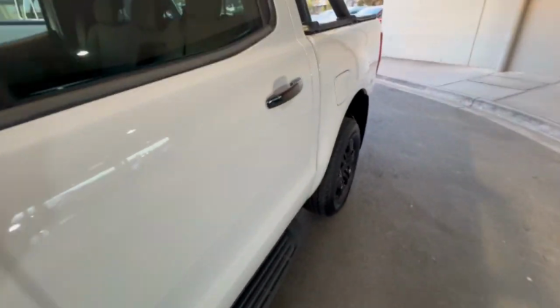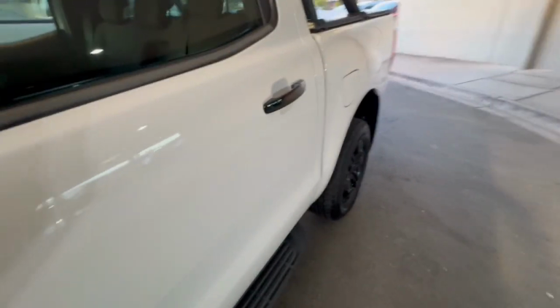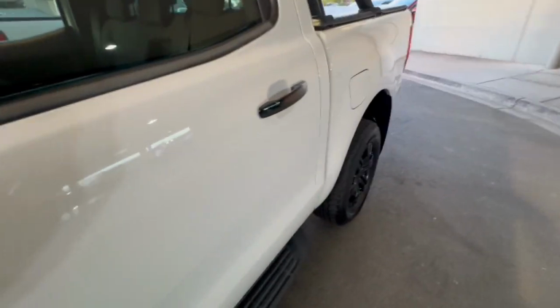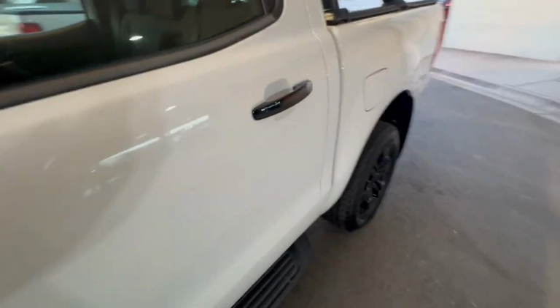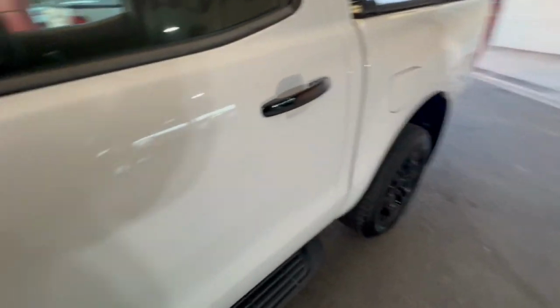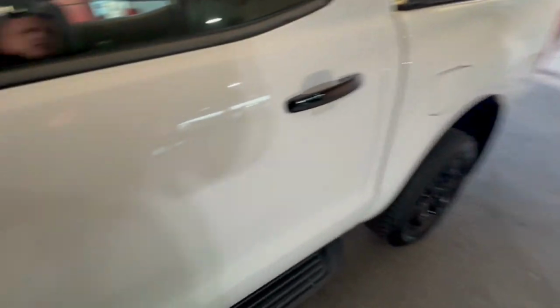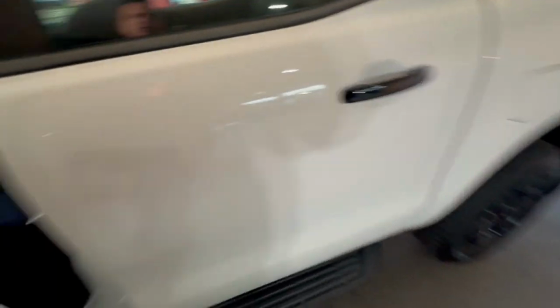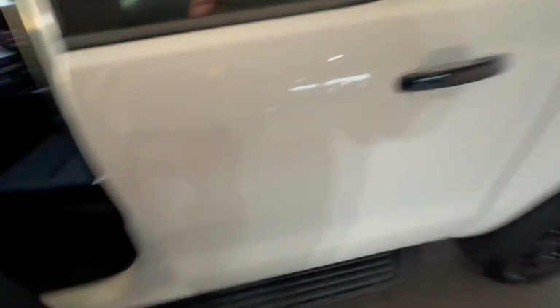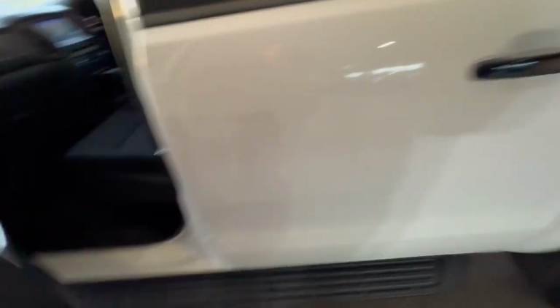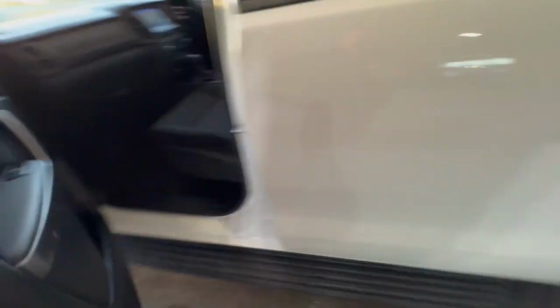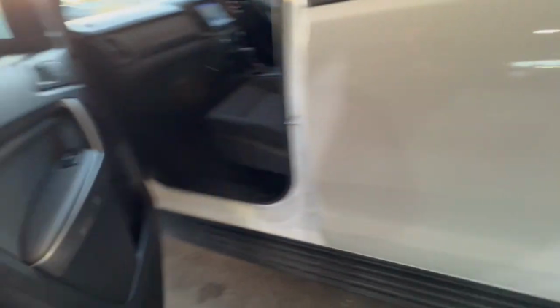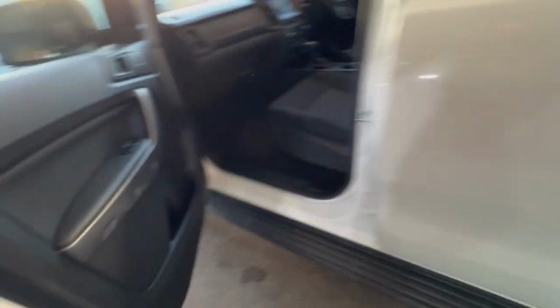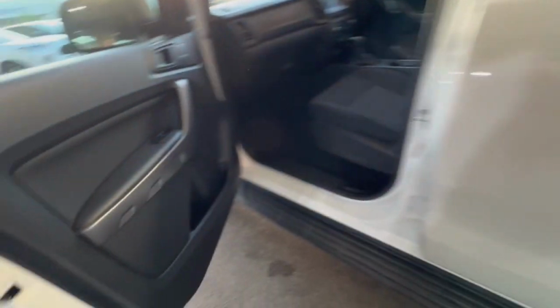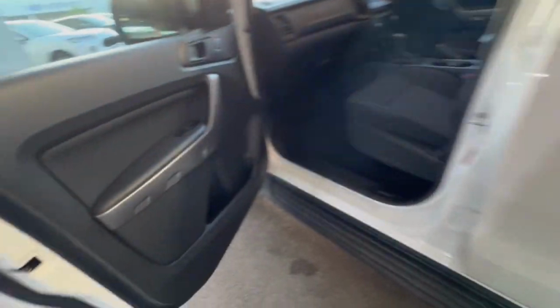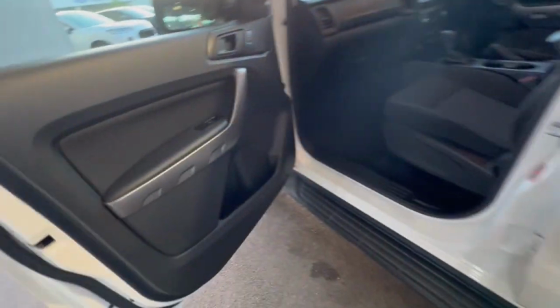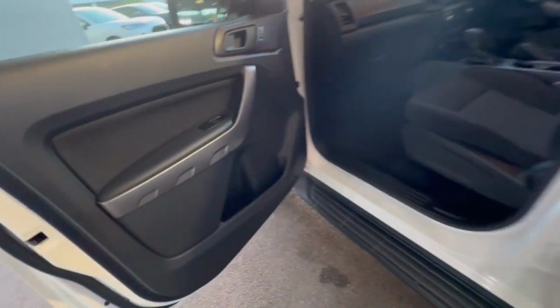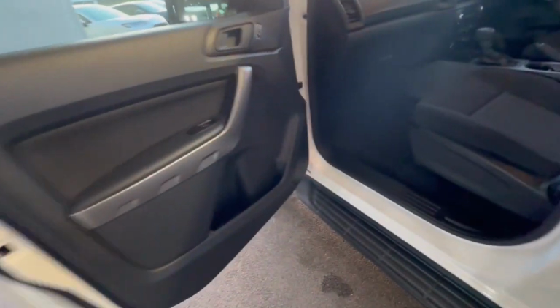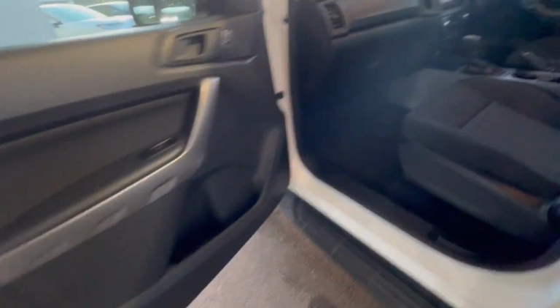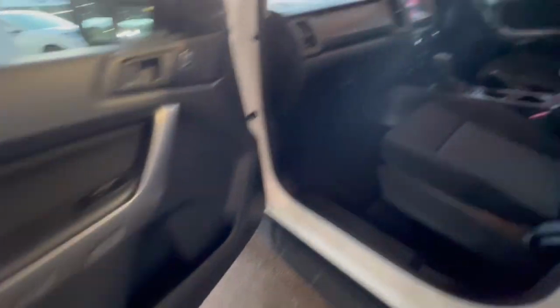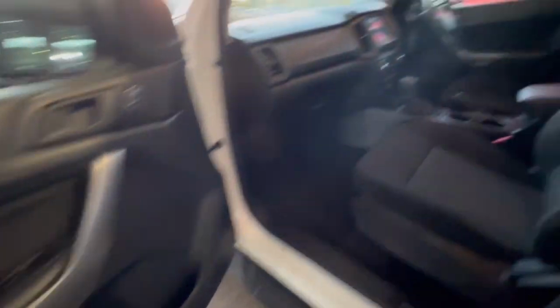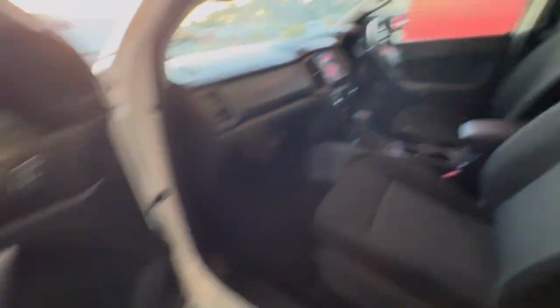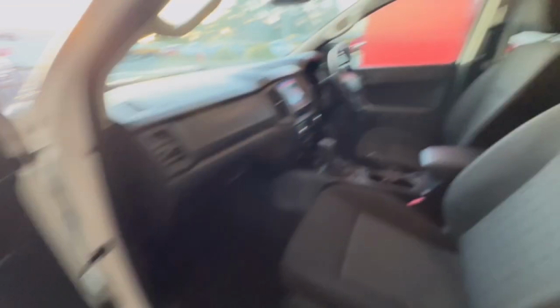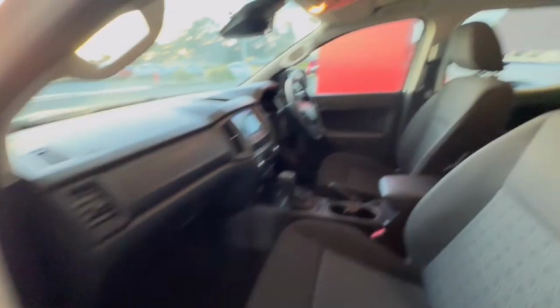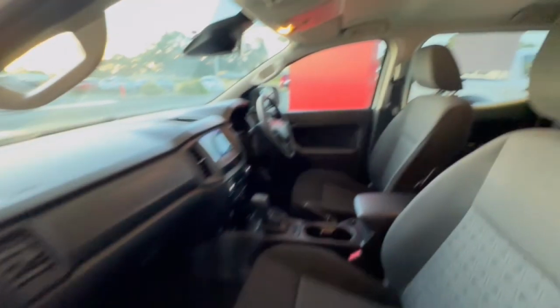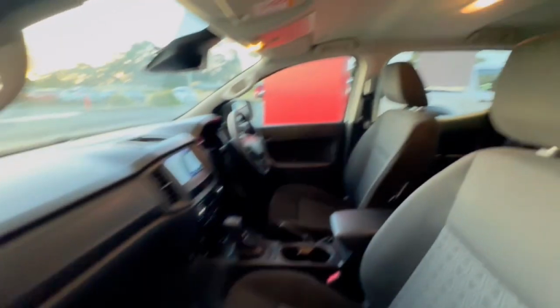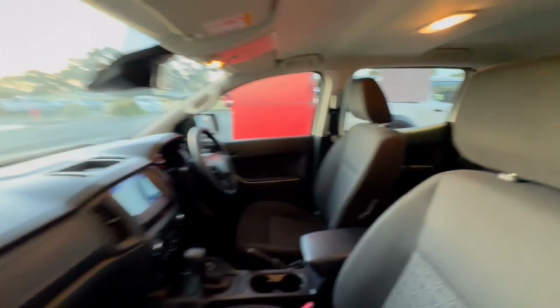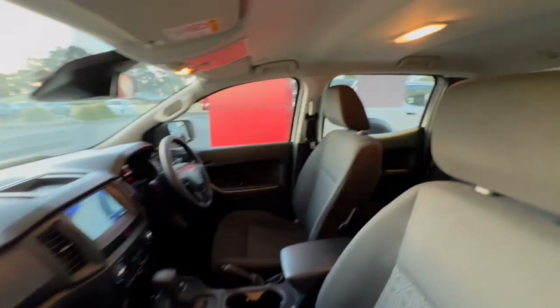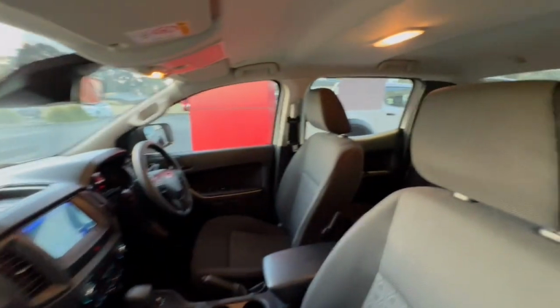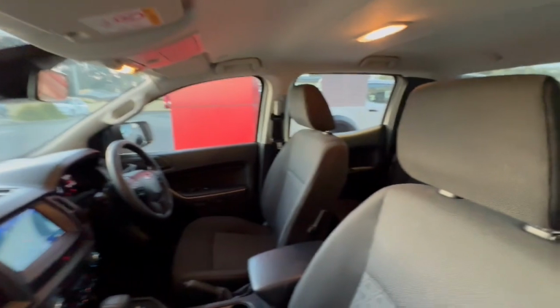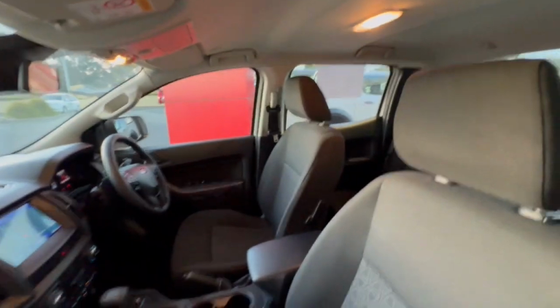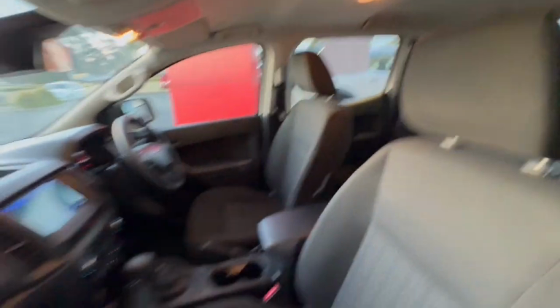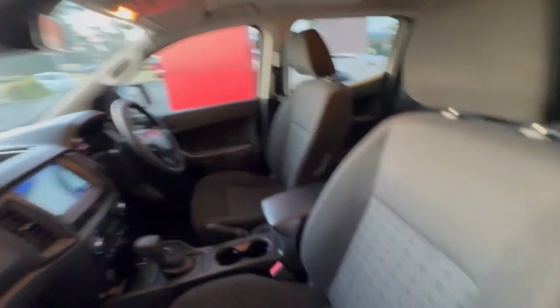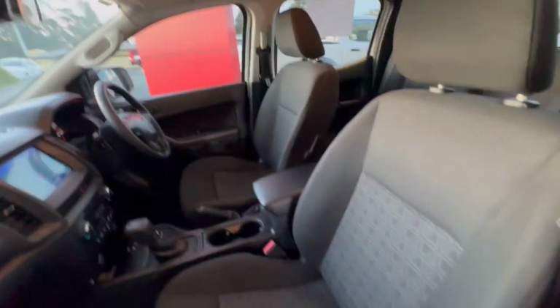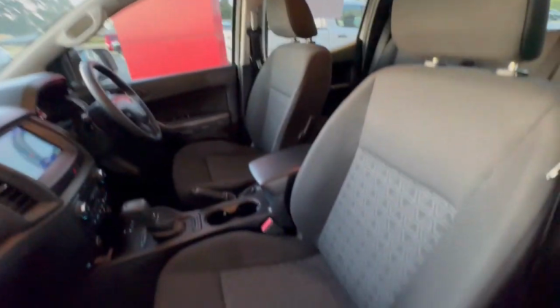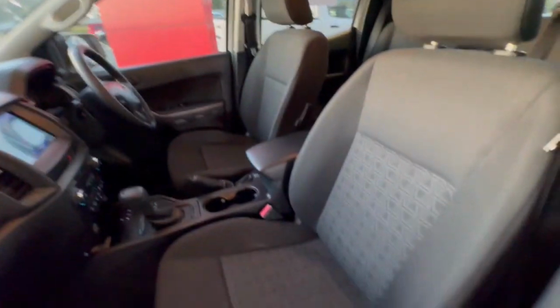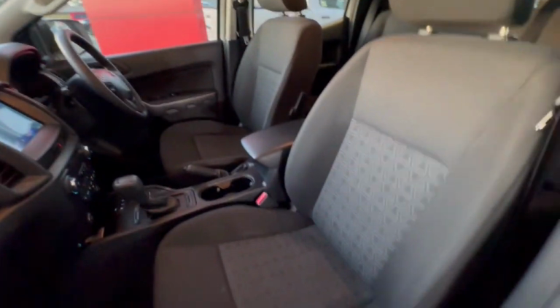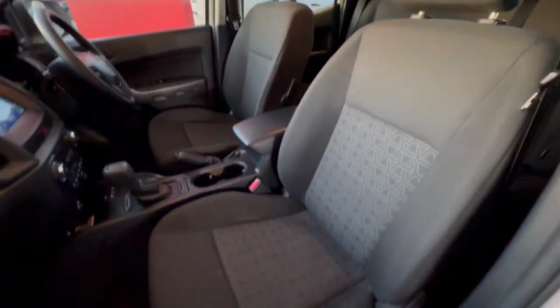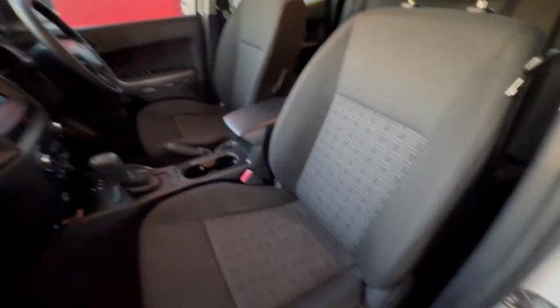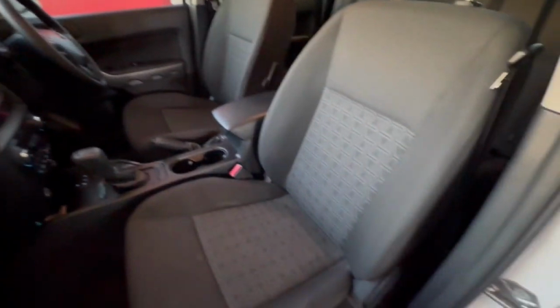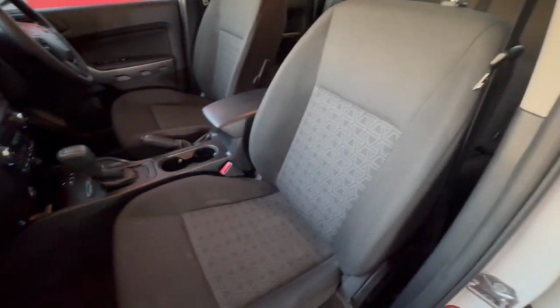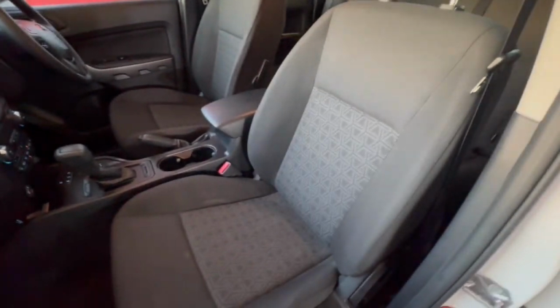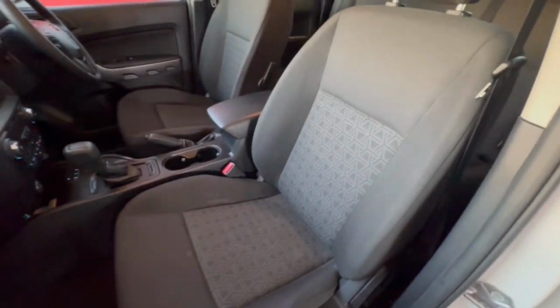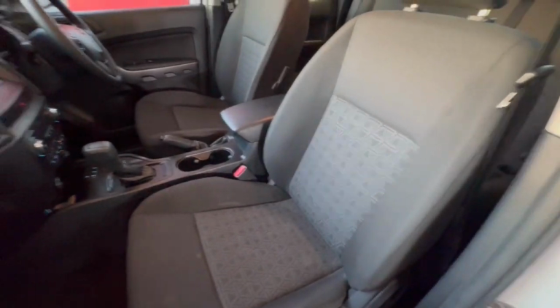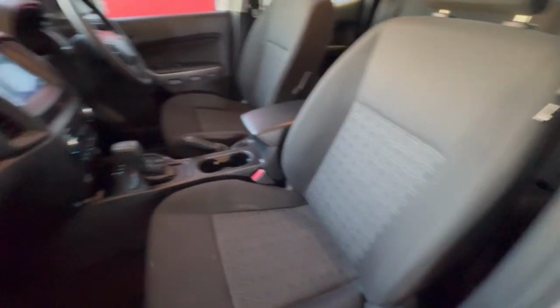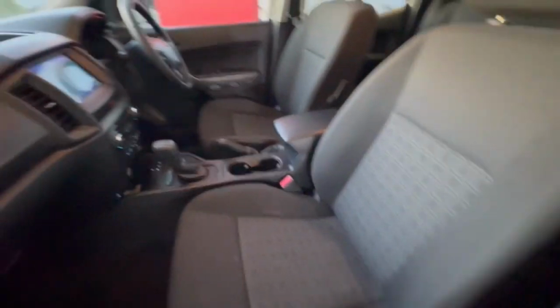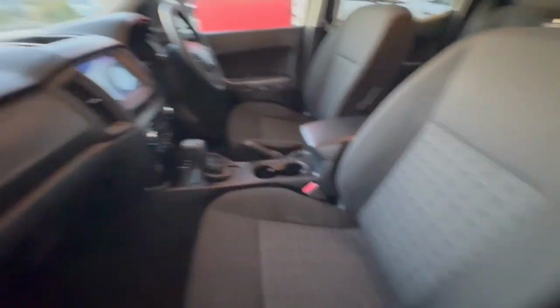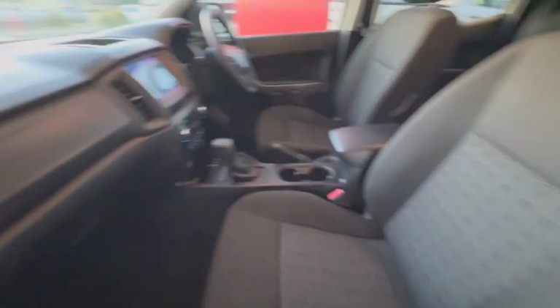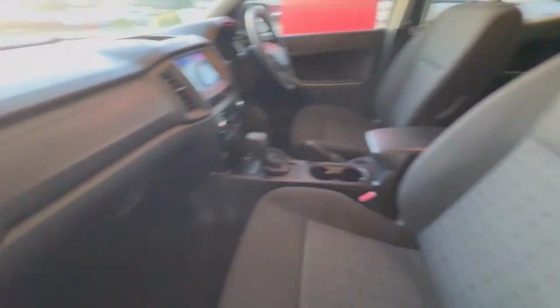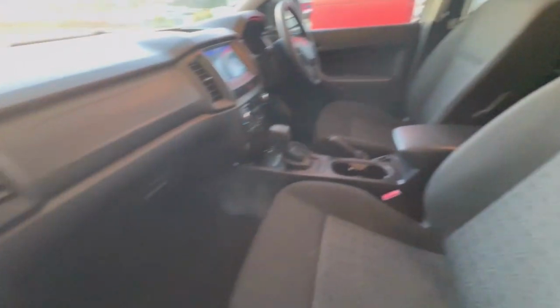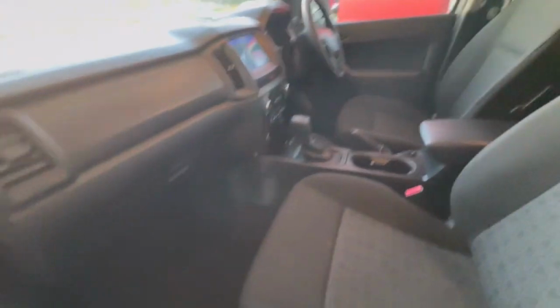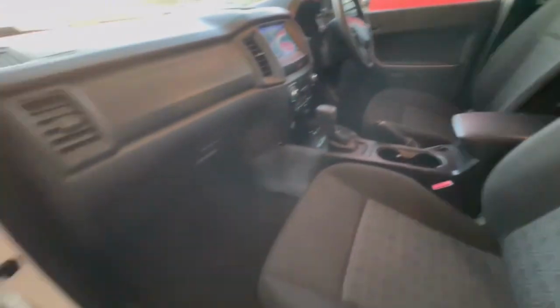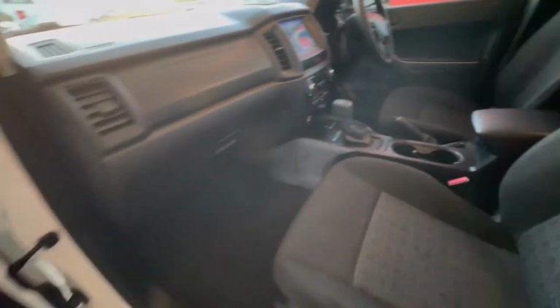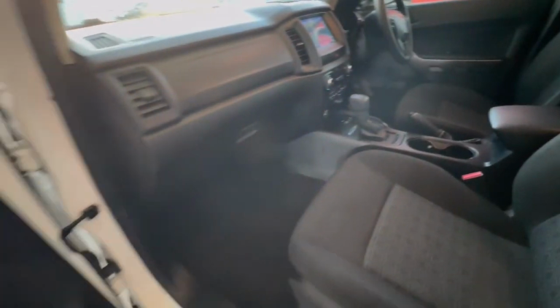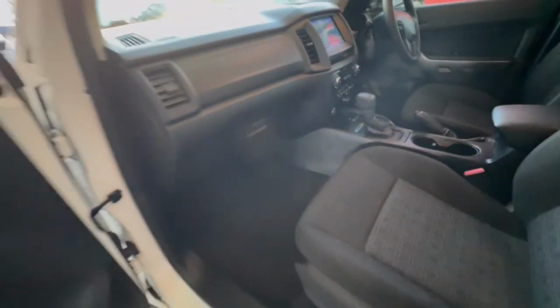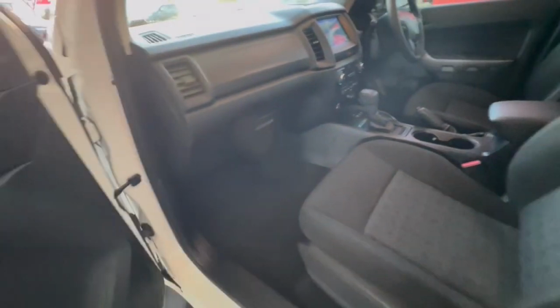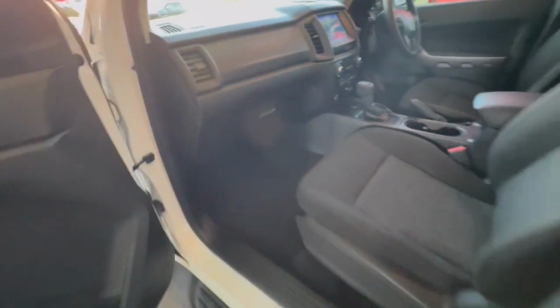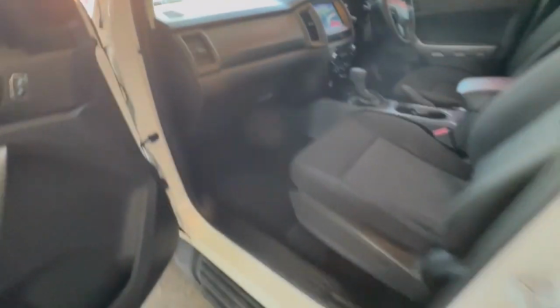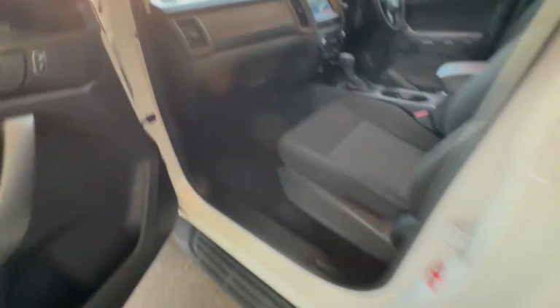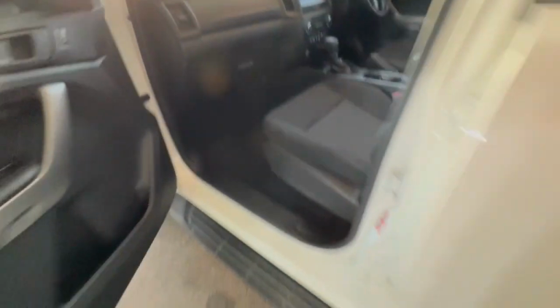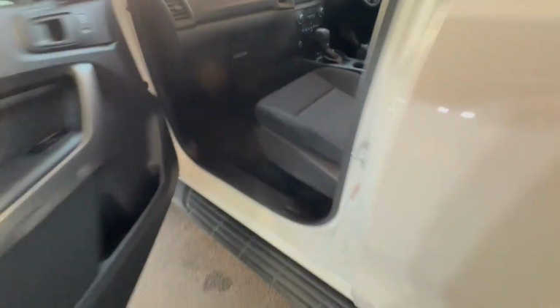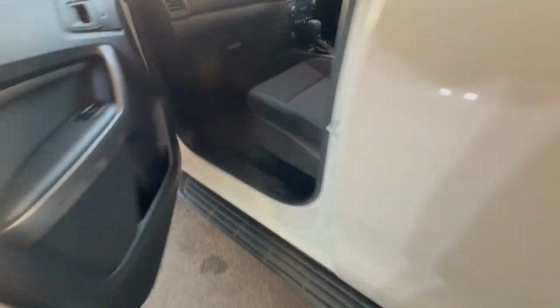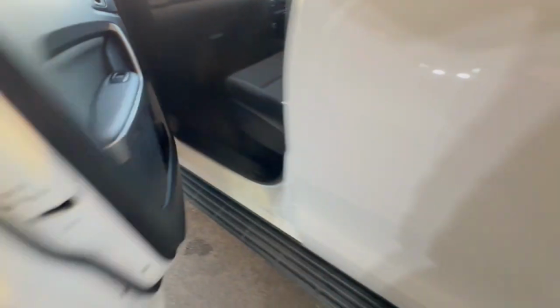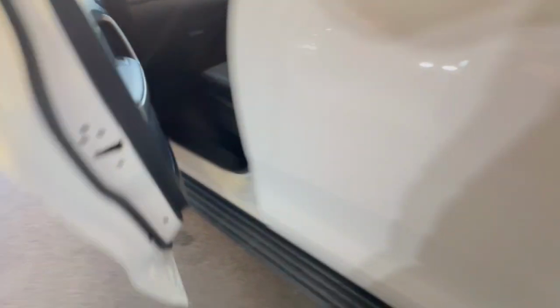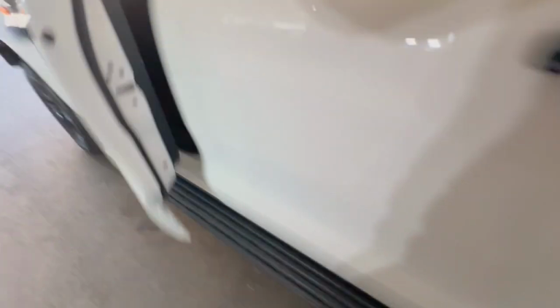Side steps on this vehicle, and jumping through inside you've got the cloth trim and carpet floor.